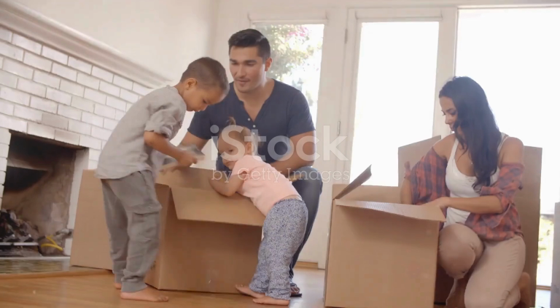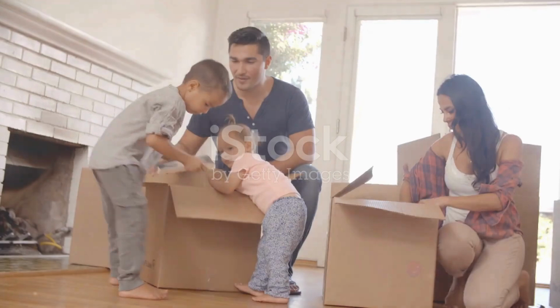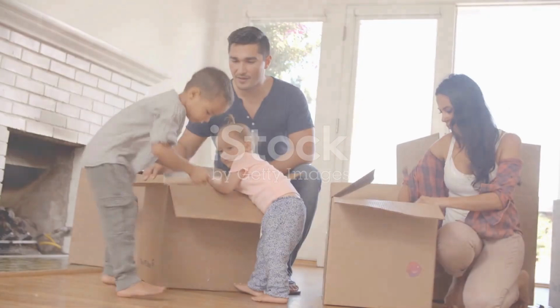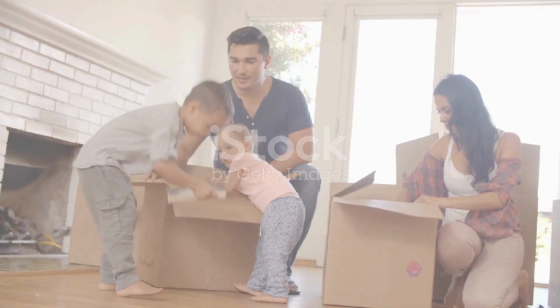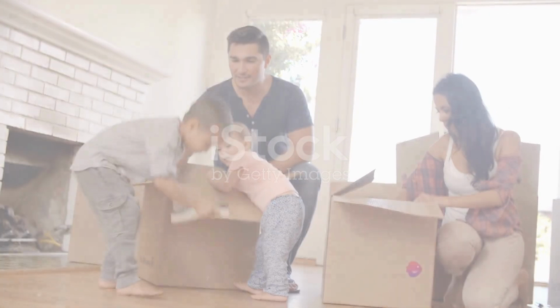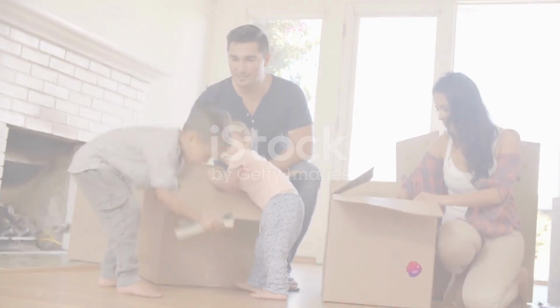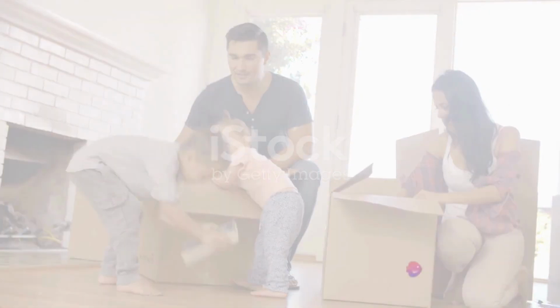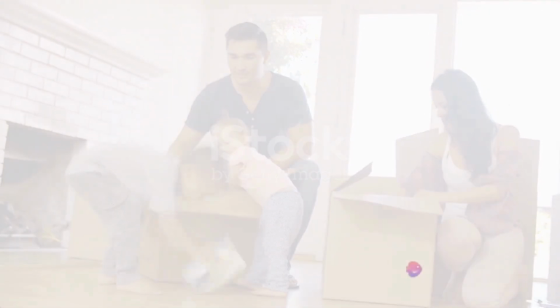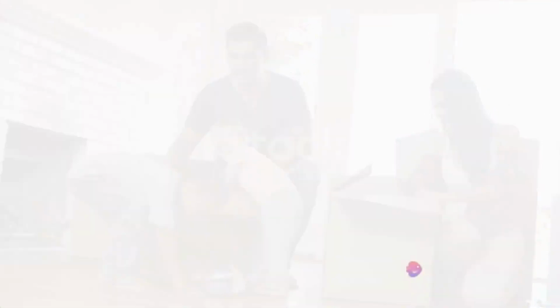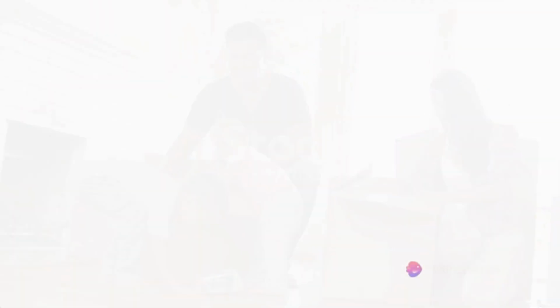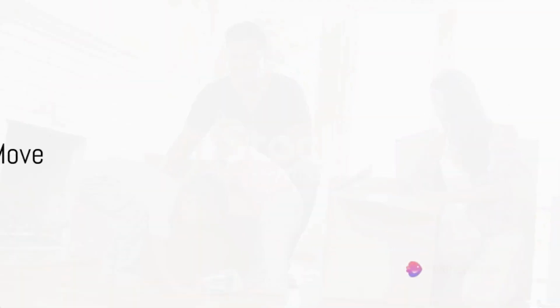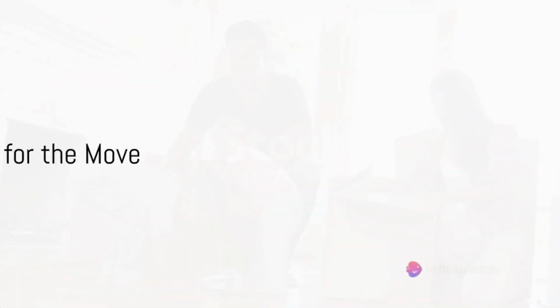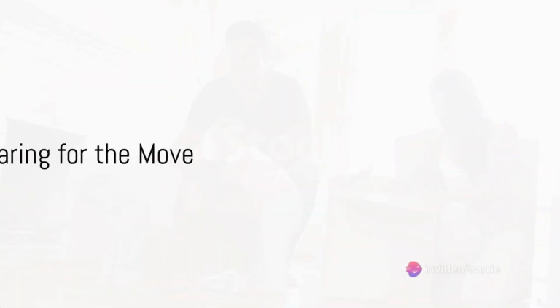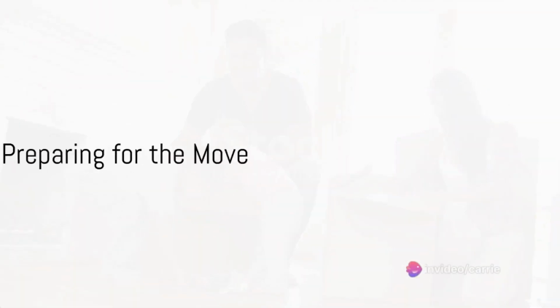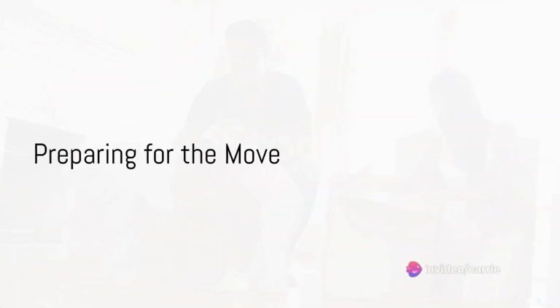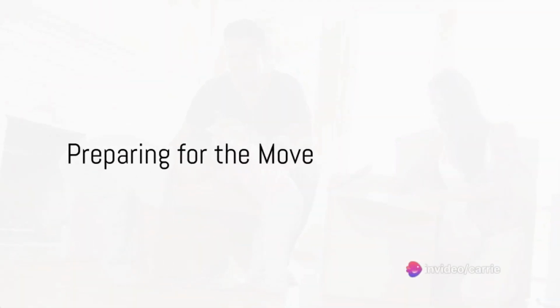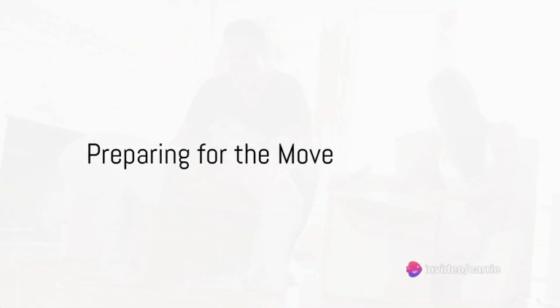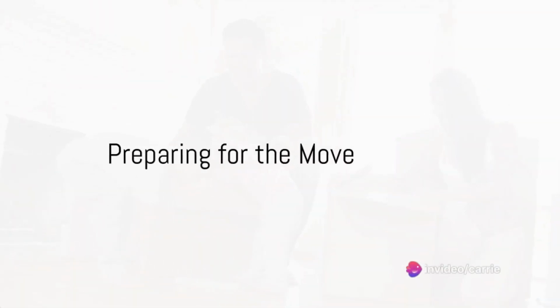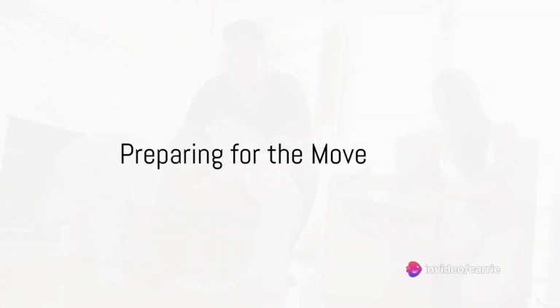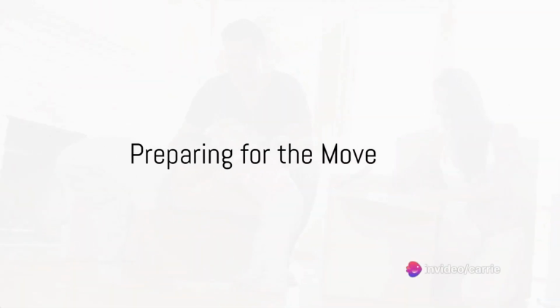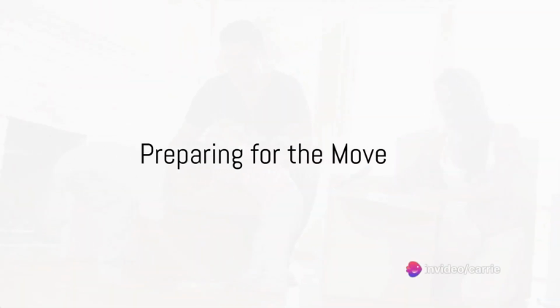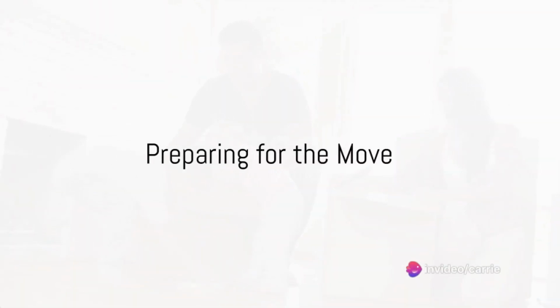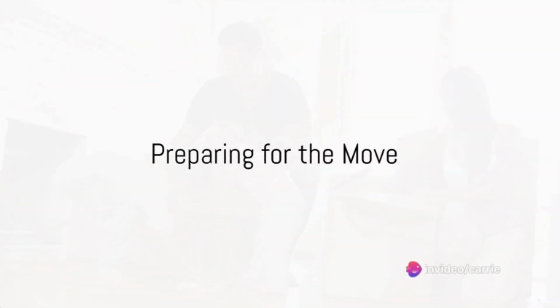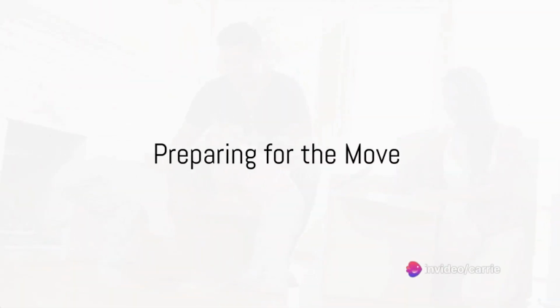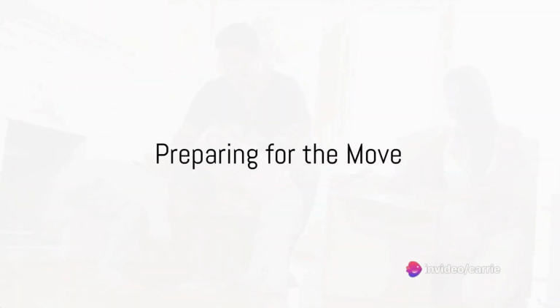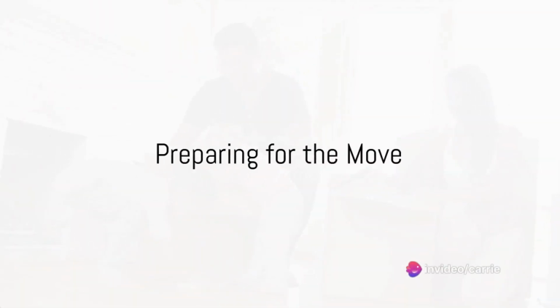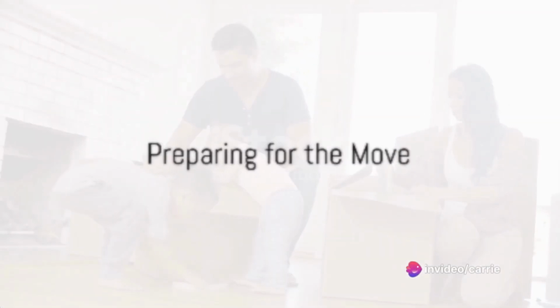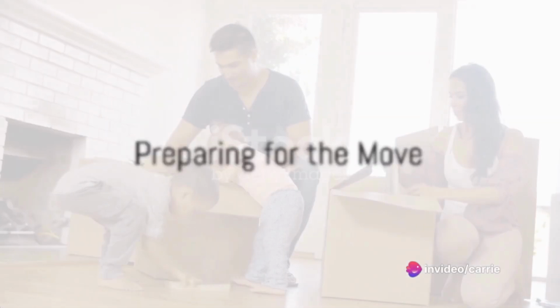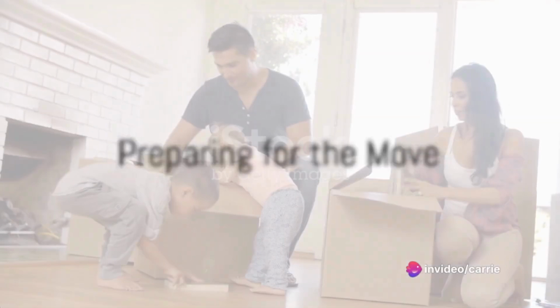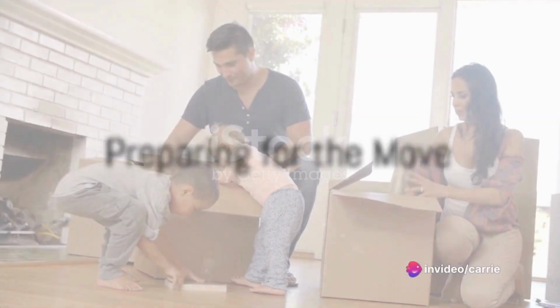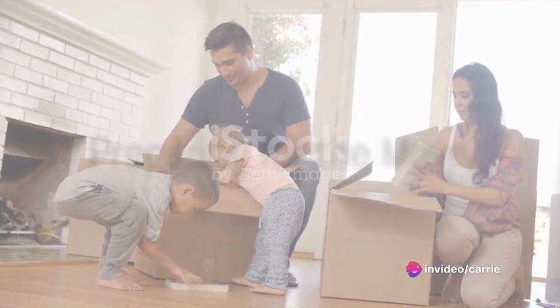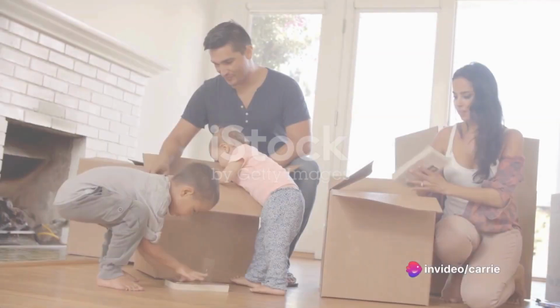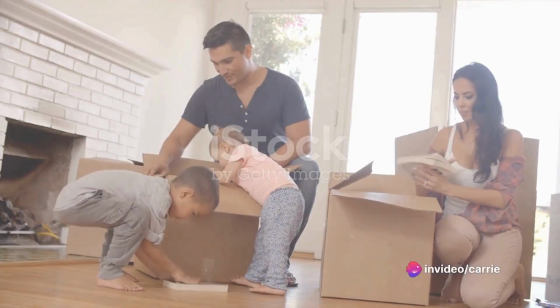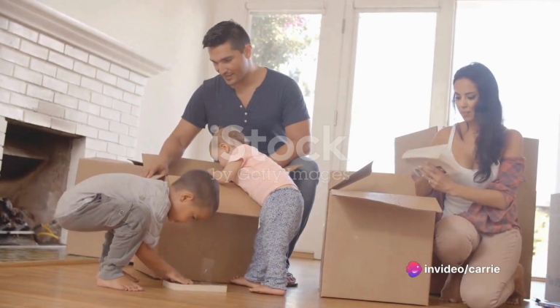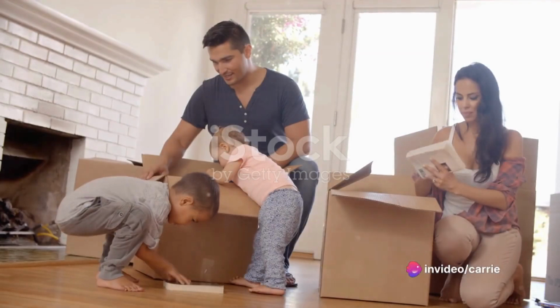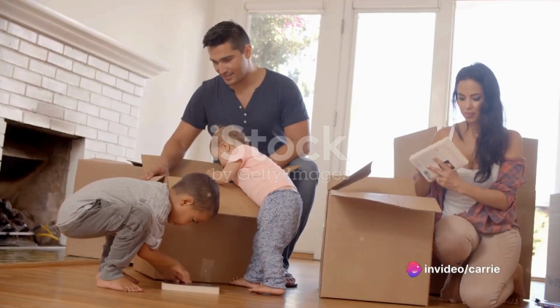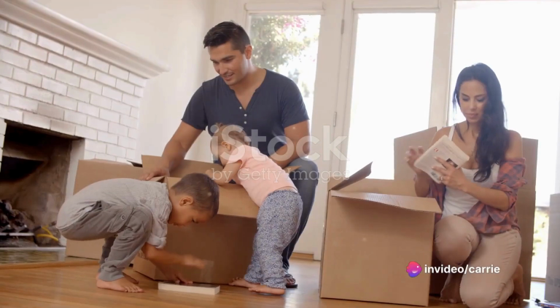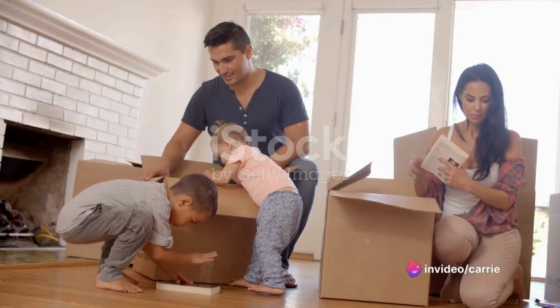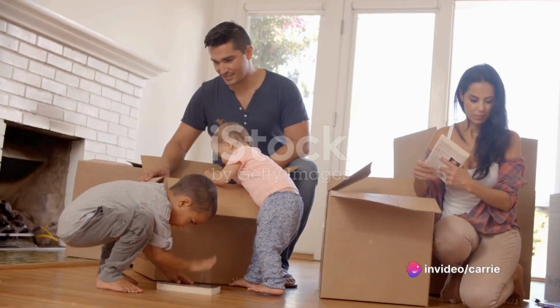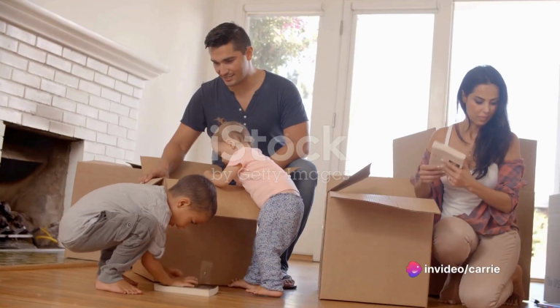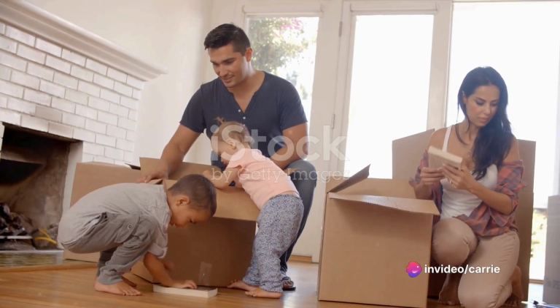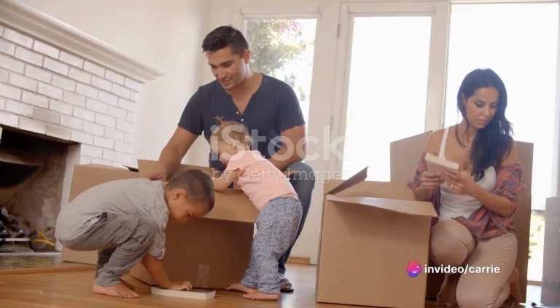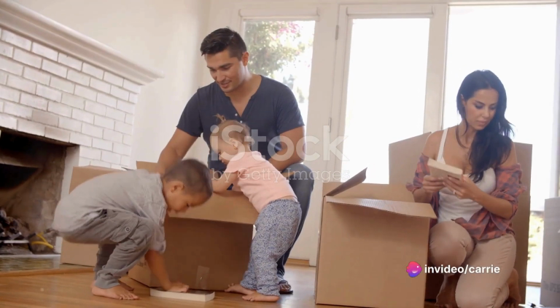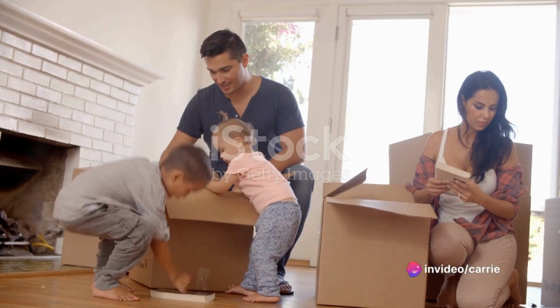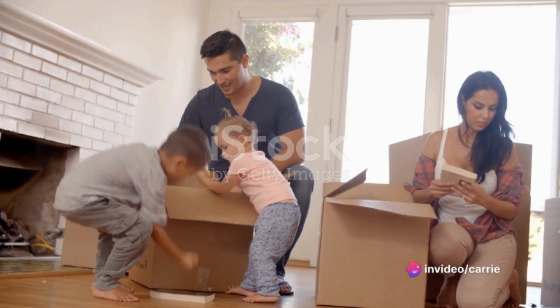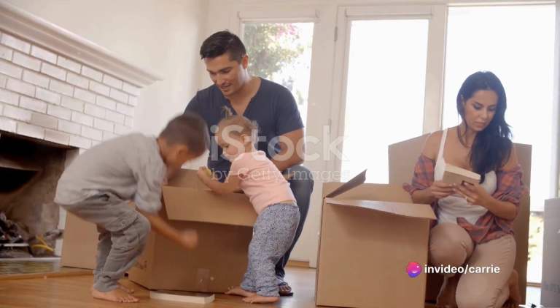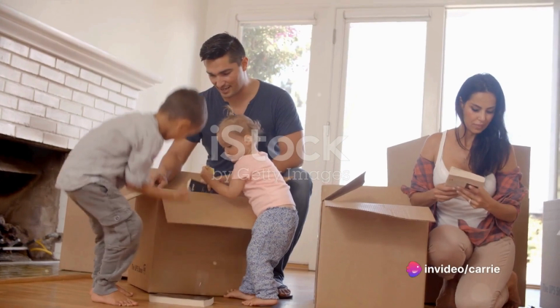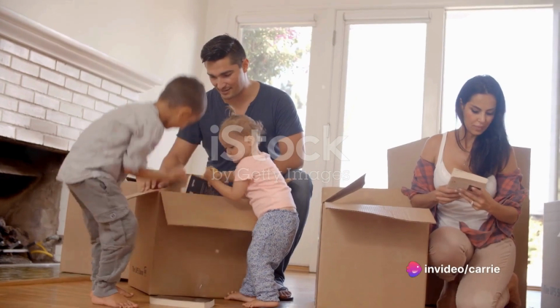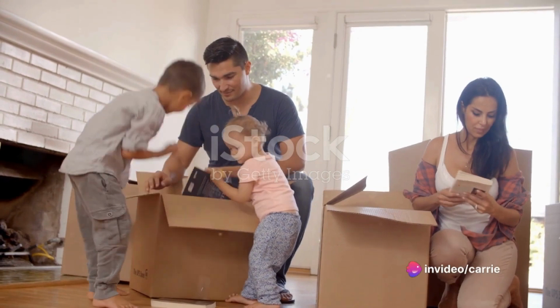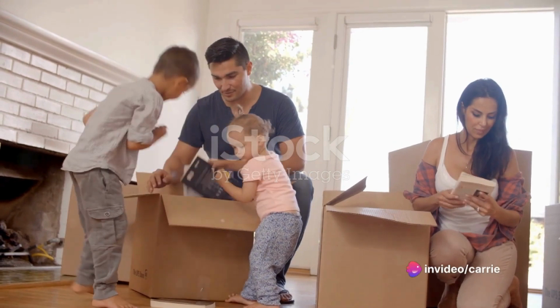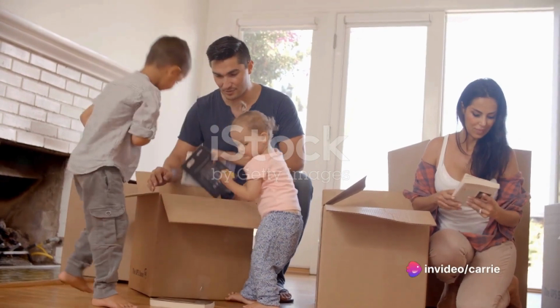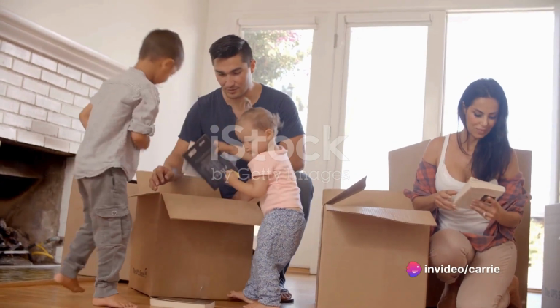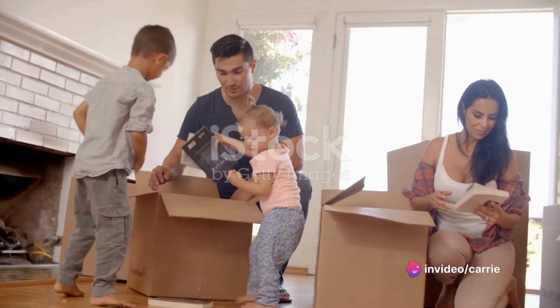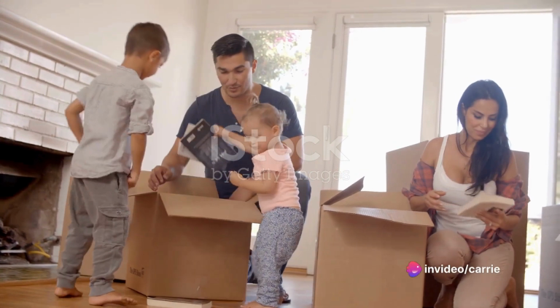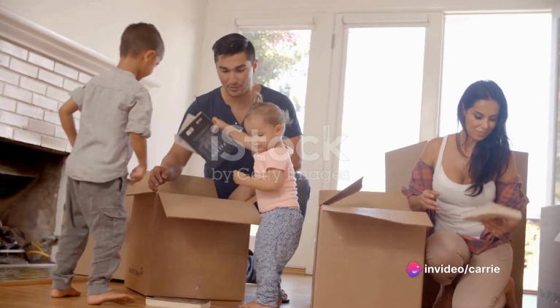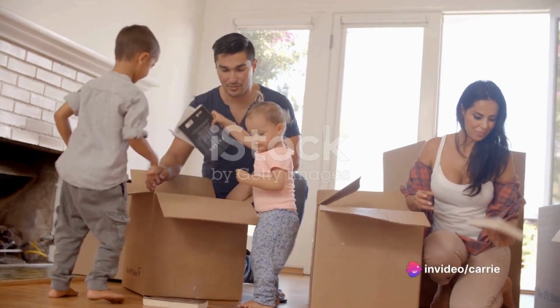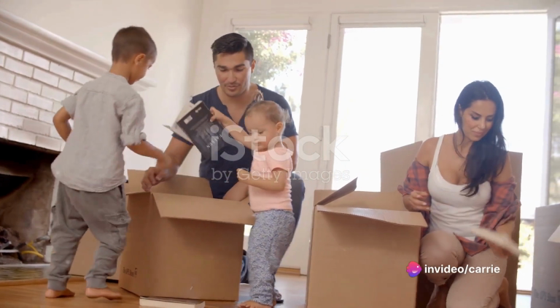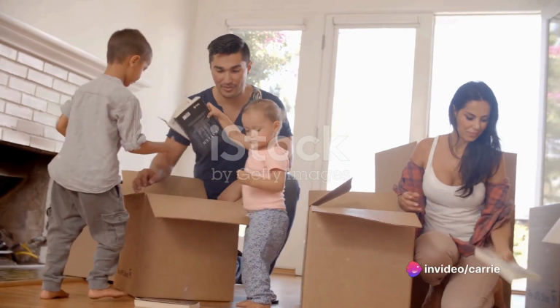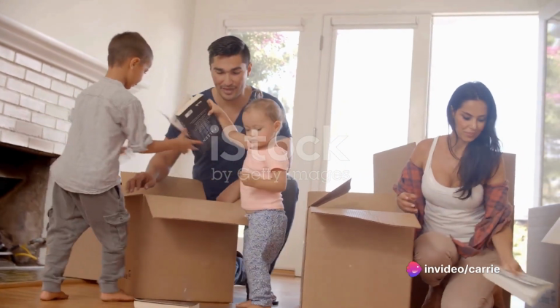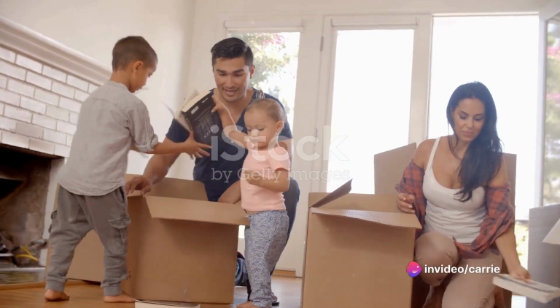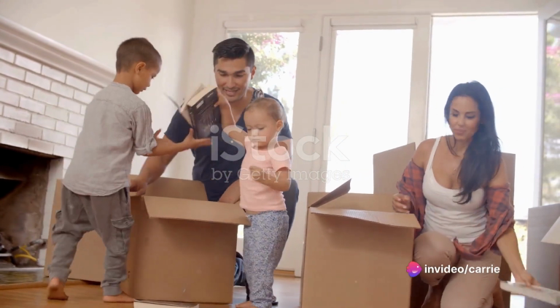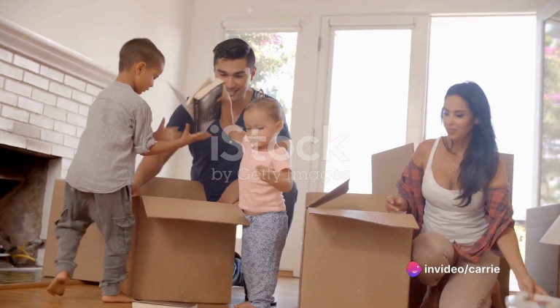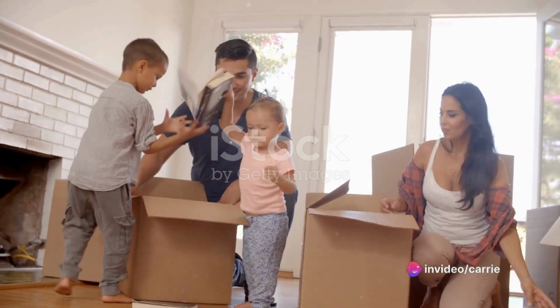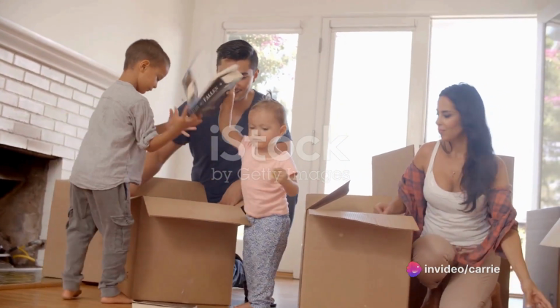Are you planning to move soon and don't know where to start? Moving can be a daunting task, but with a clear plan, it becomes manageable.